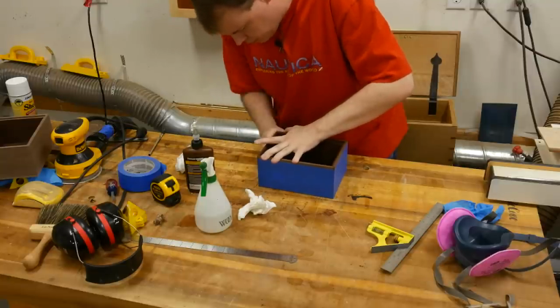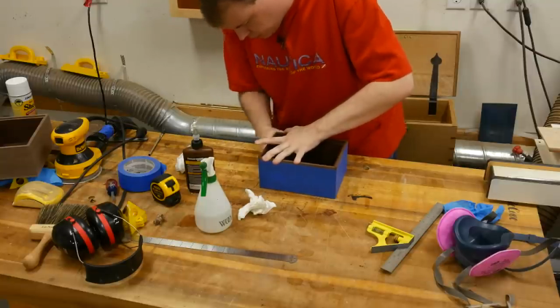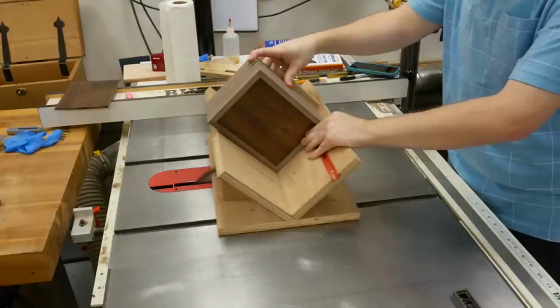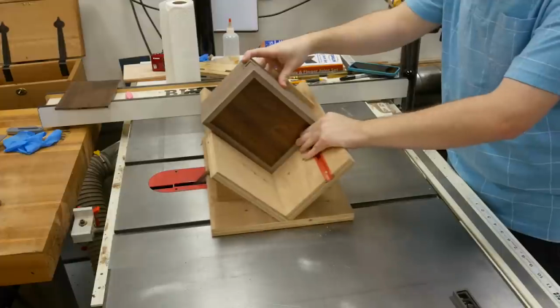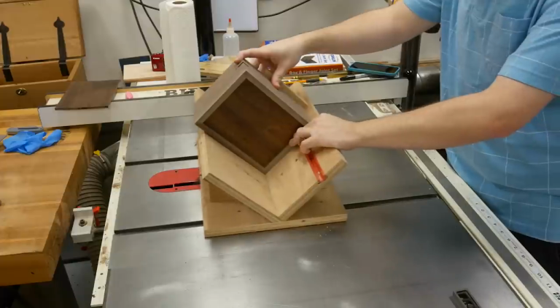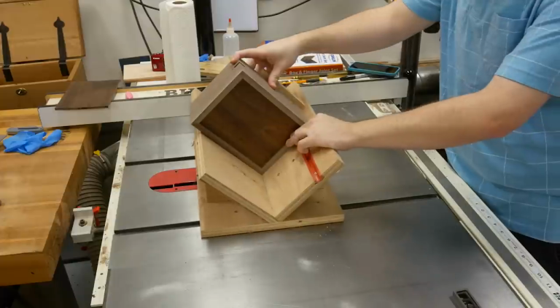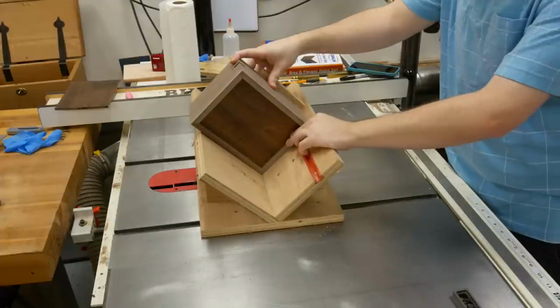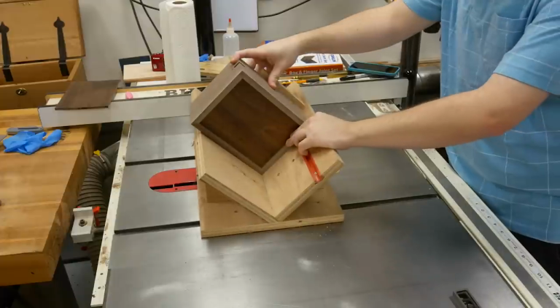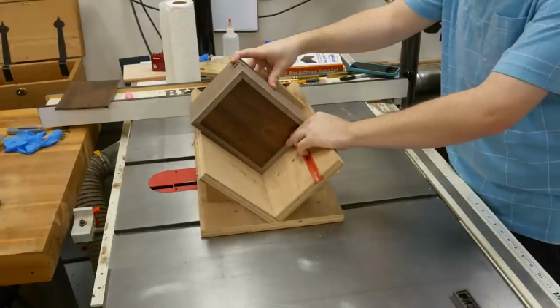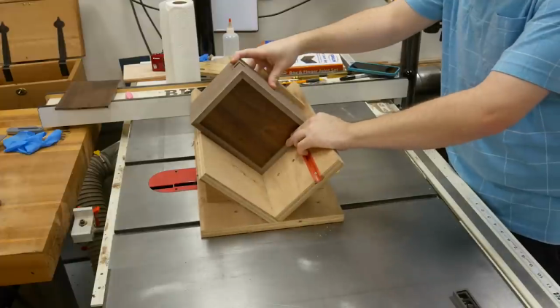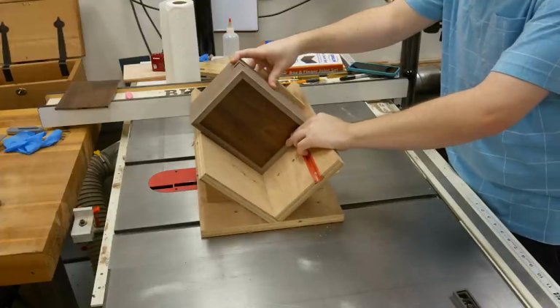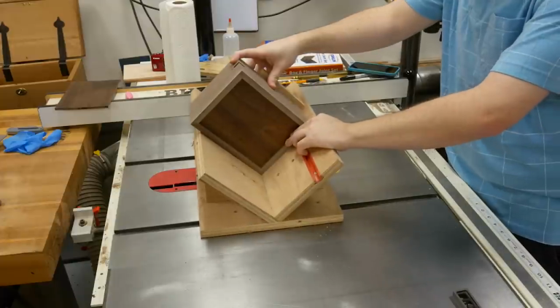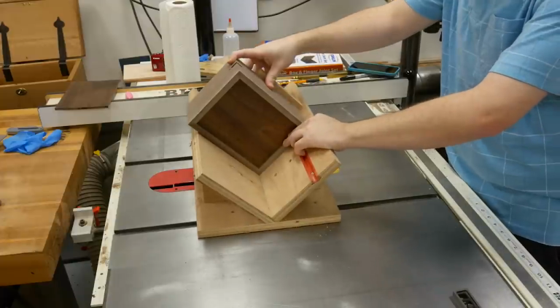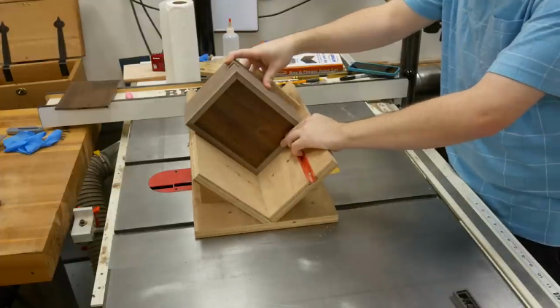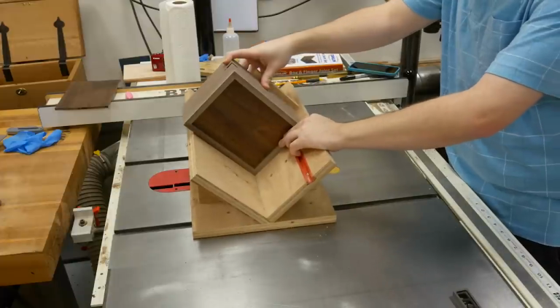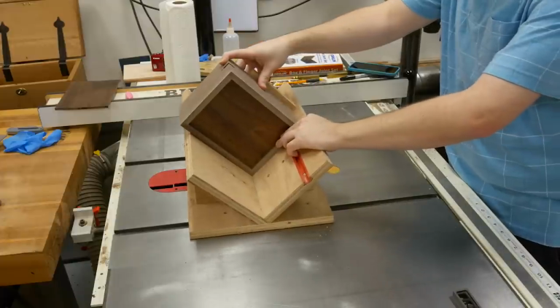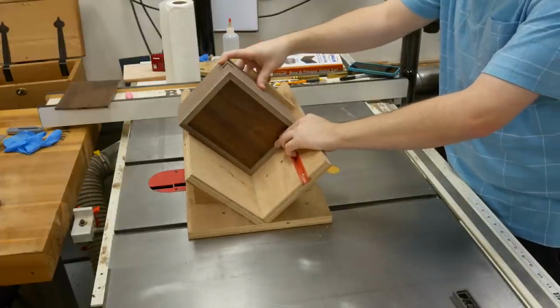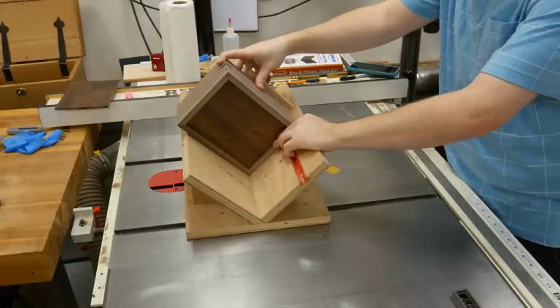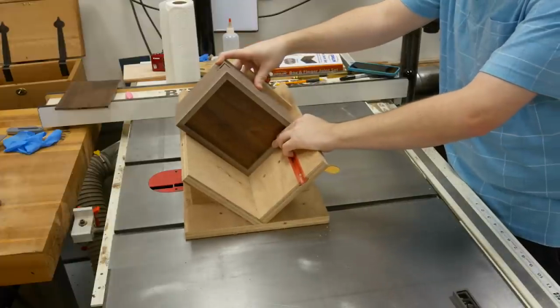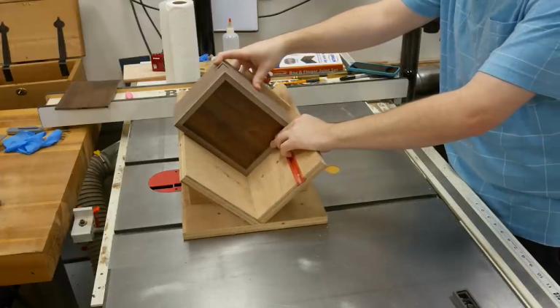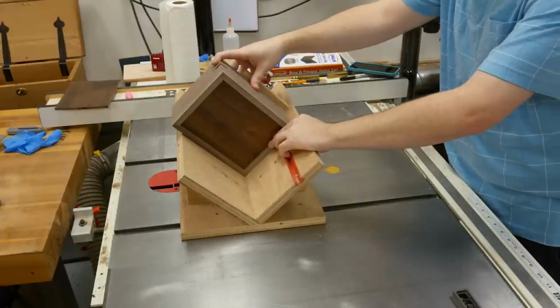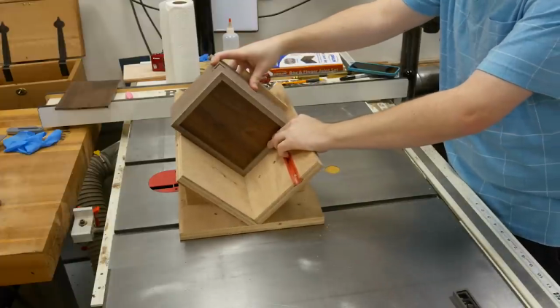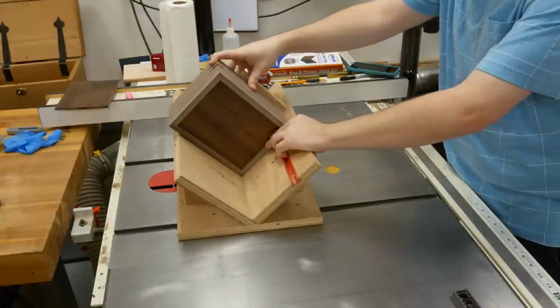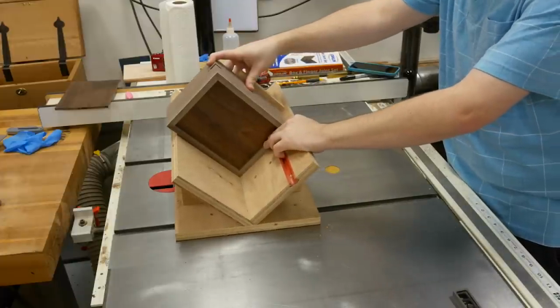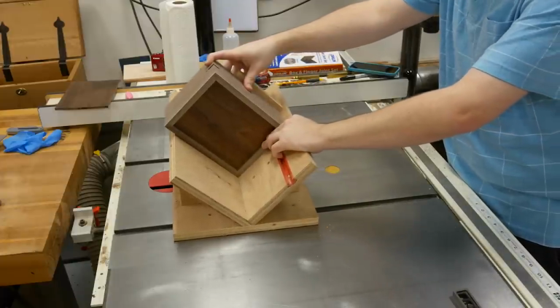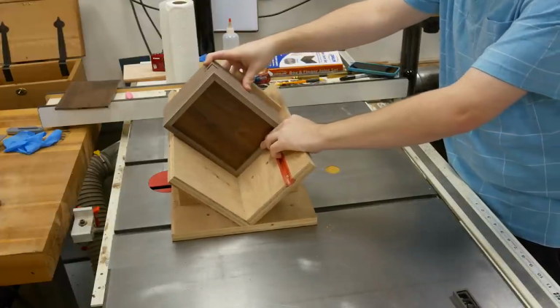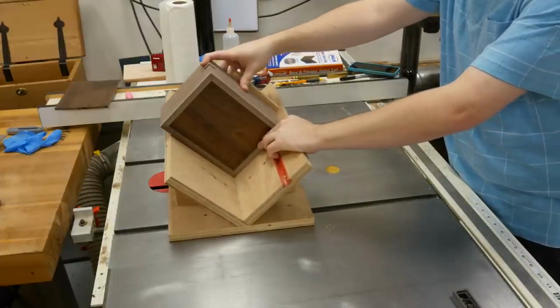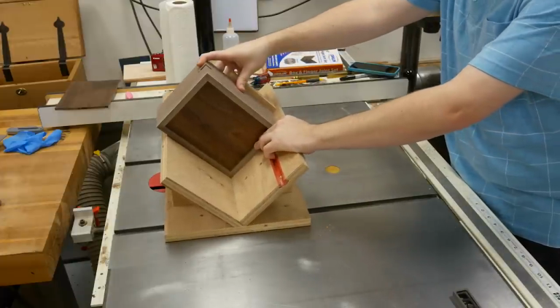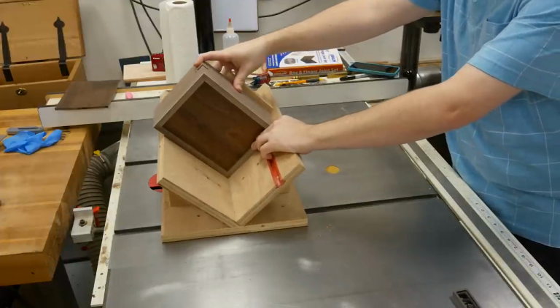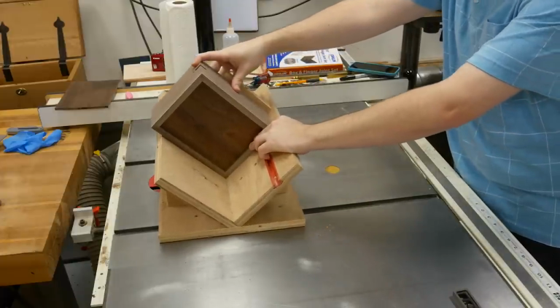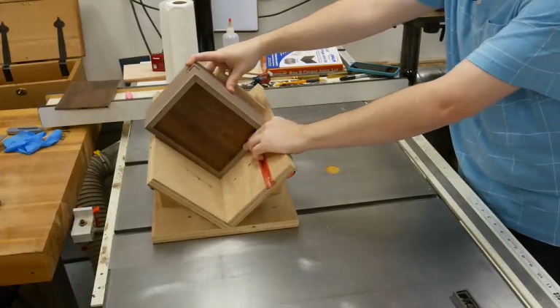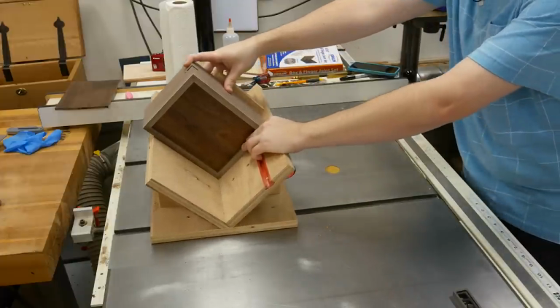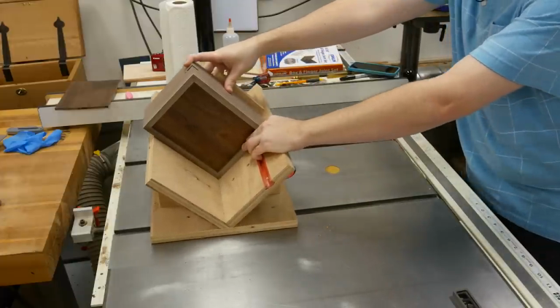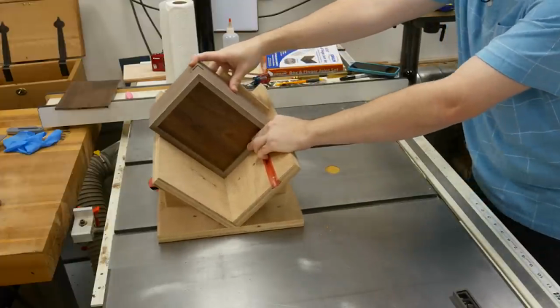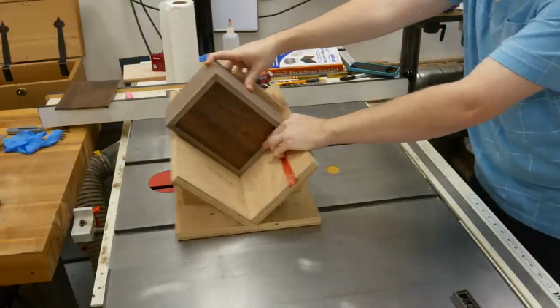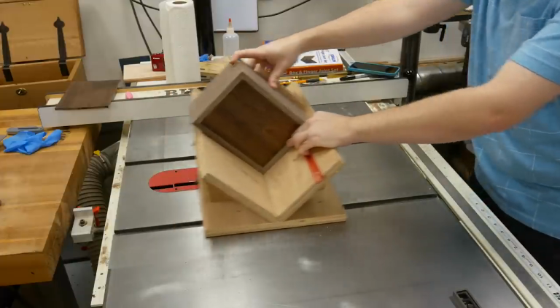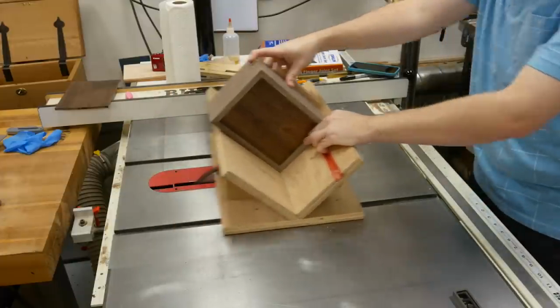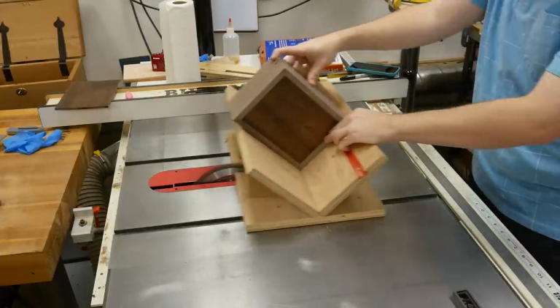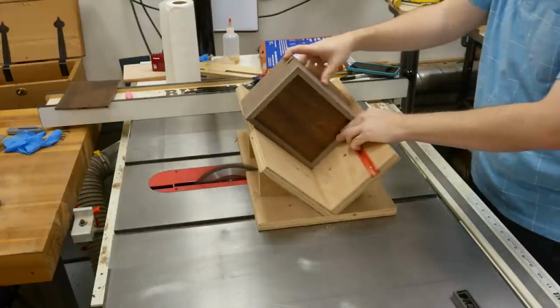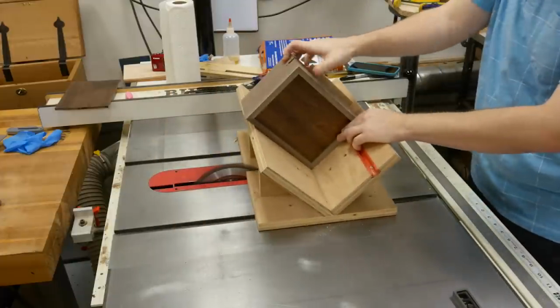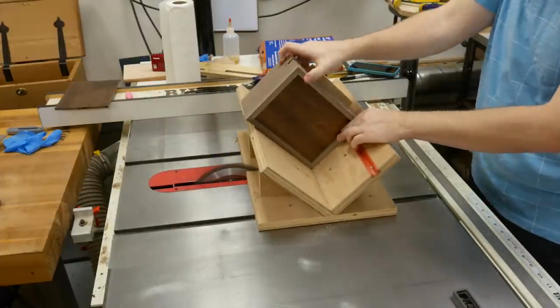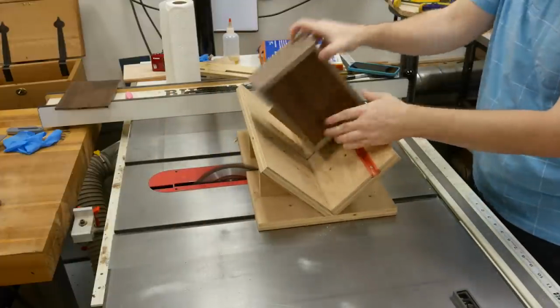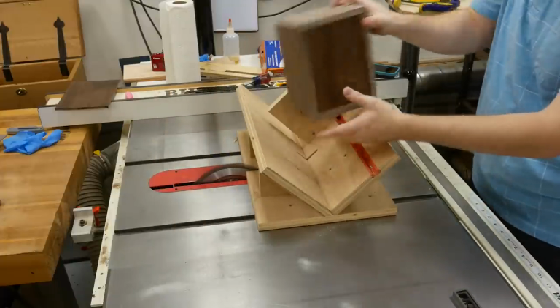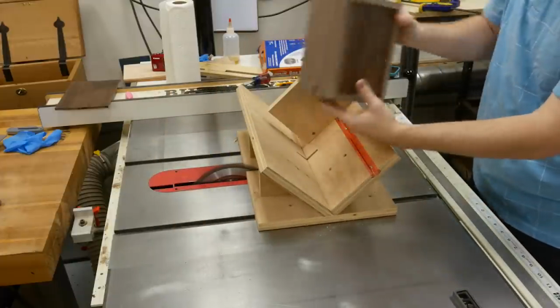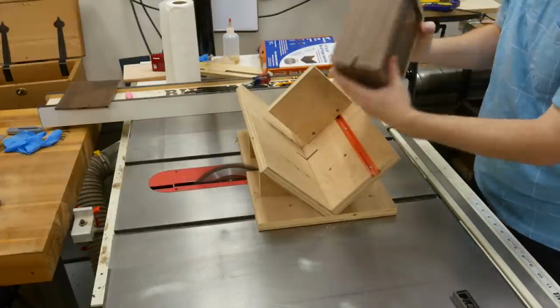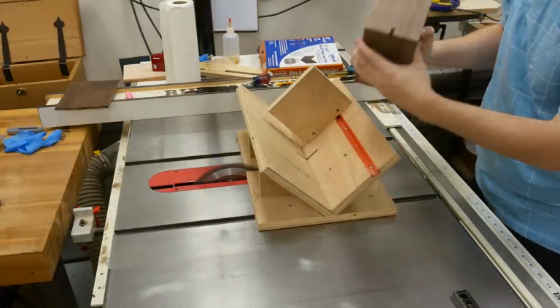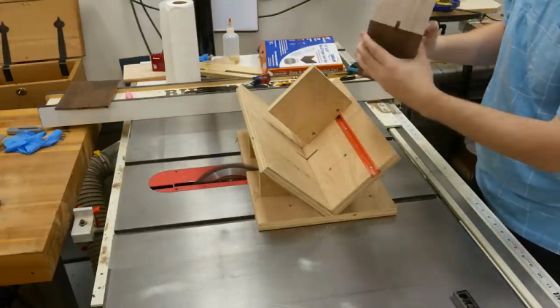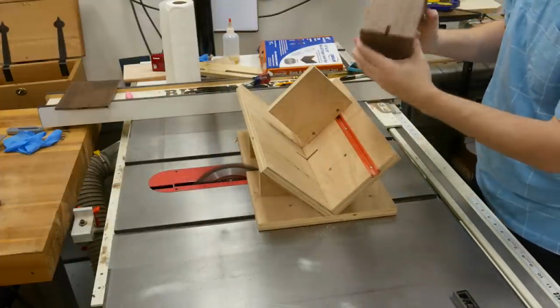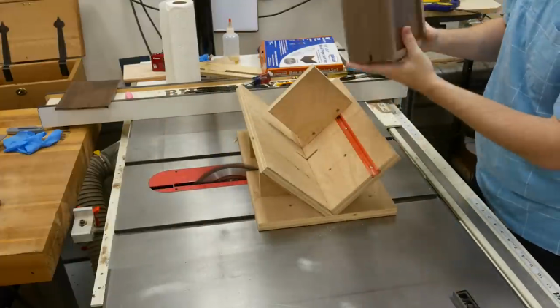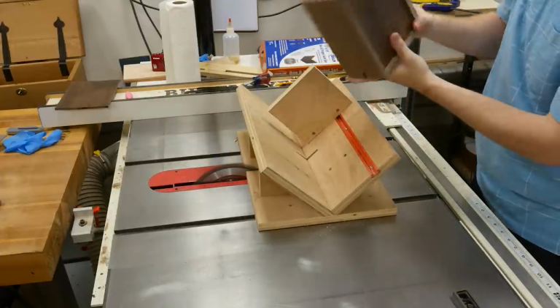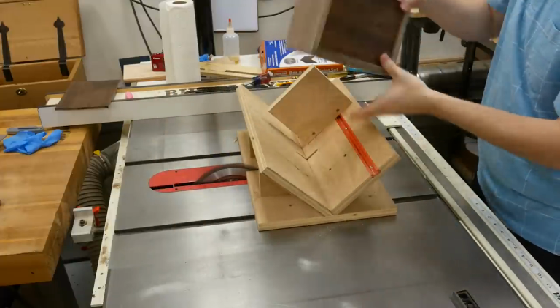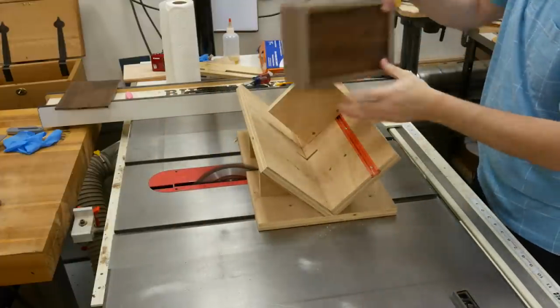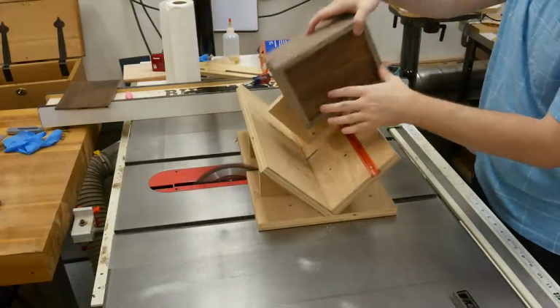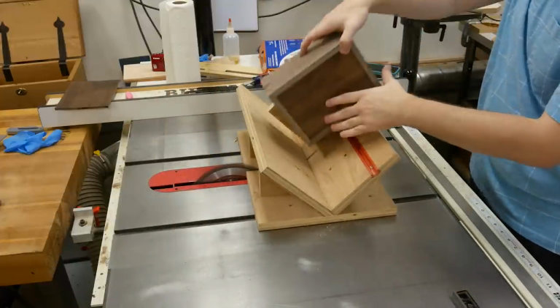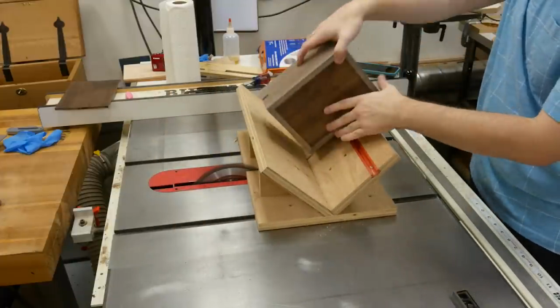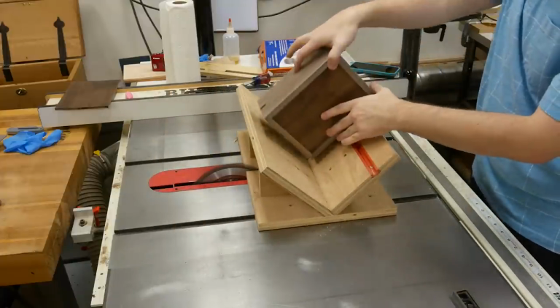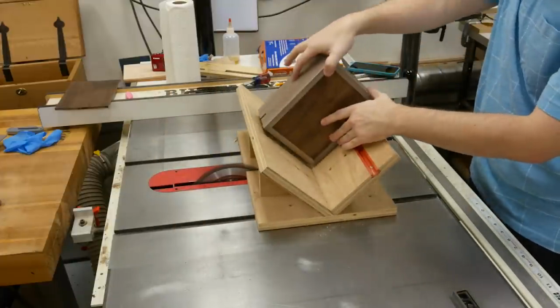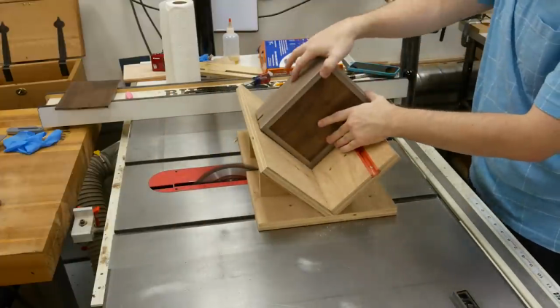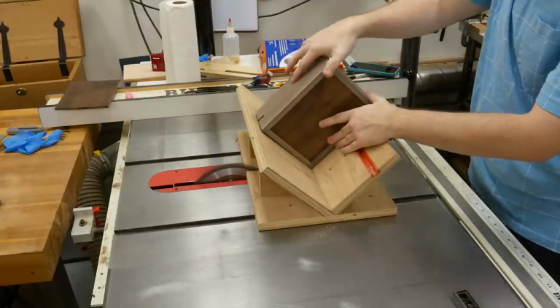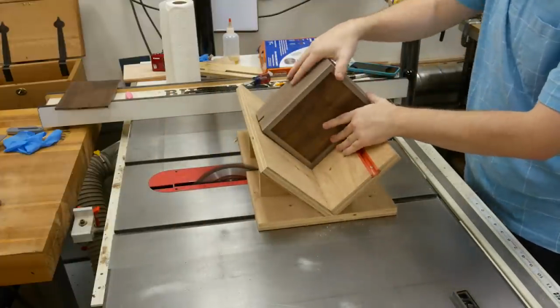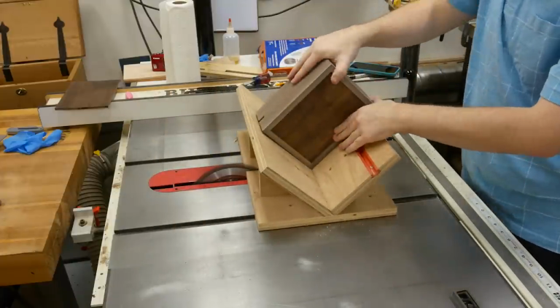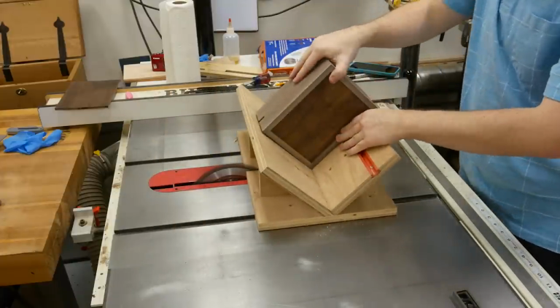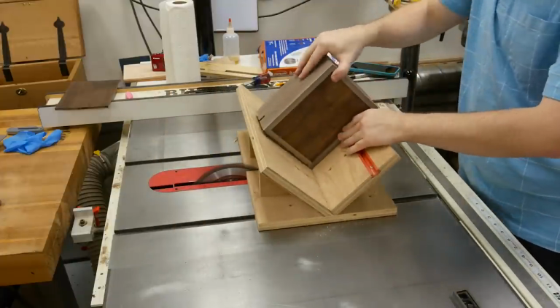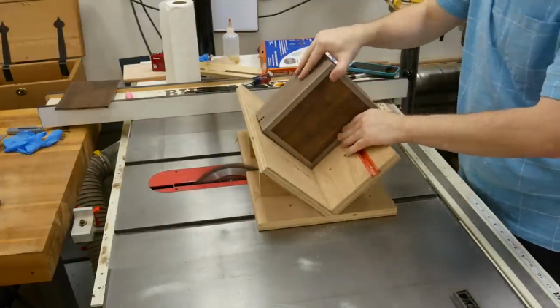The next day after the glue dried, I used my miter key jig to put quarter-inch keys centered on the corners of all four sides of the box.